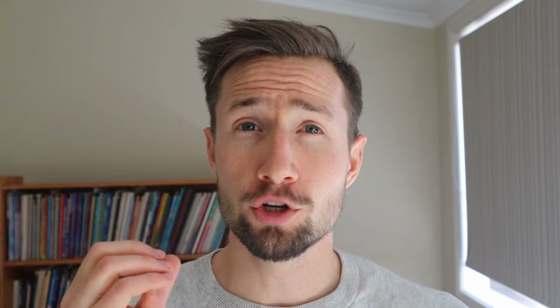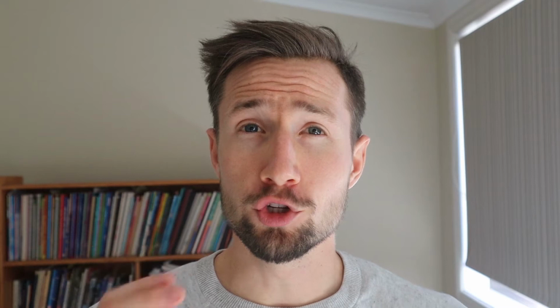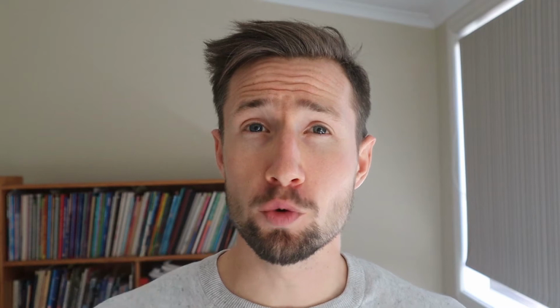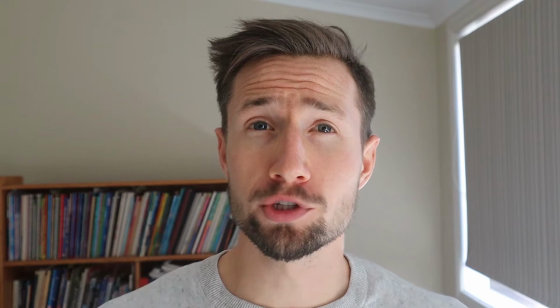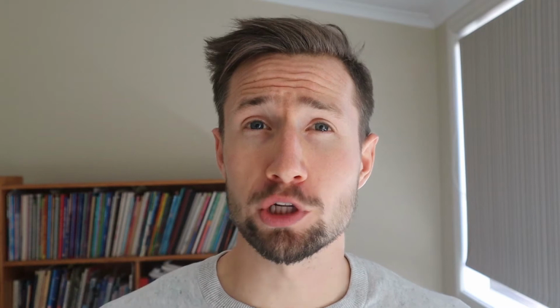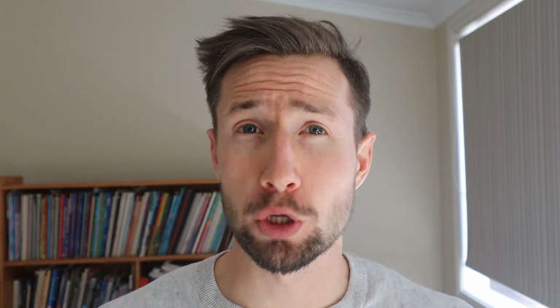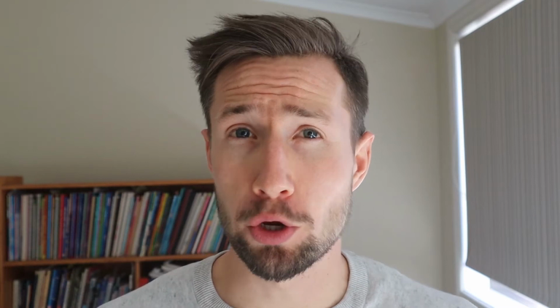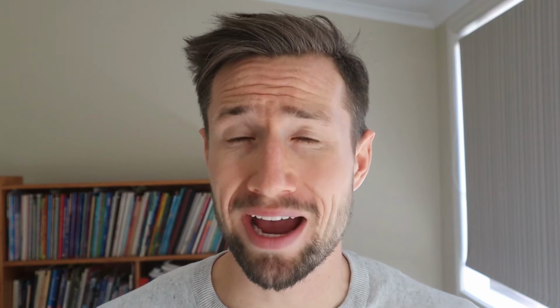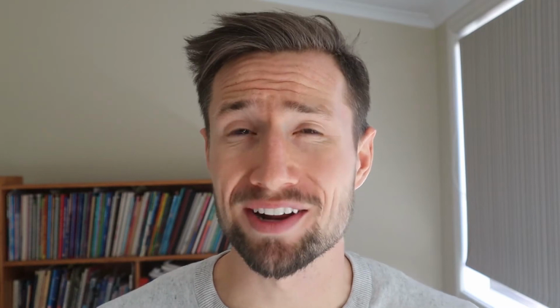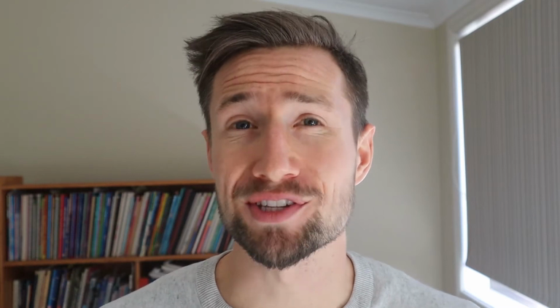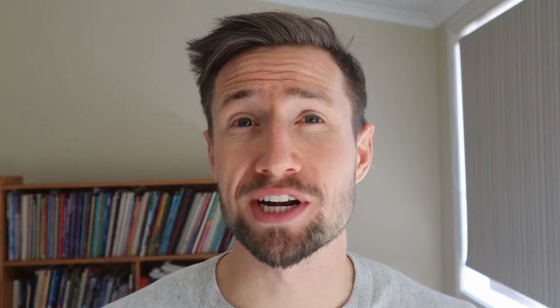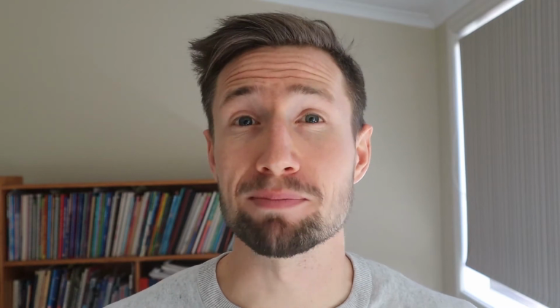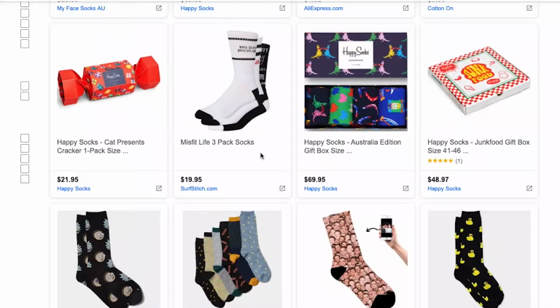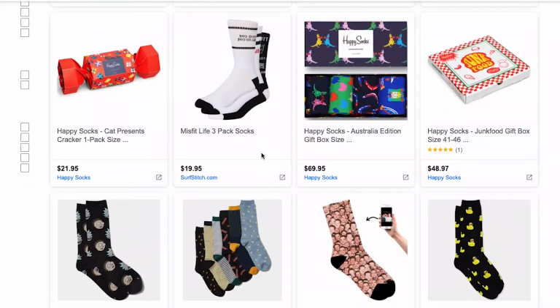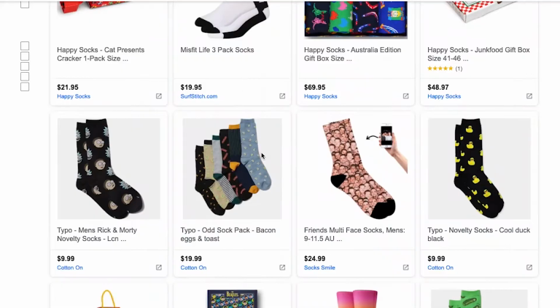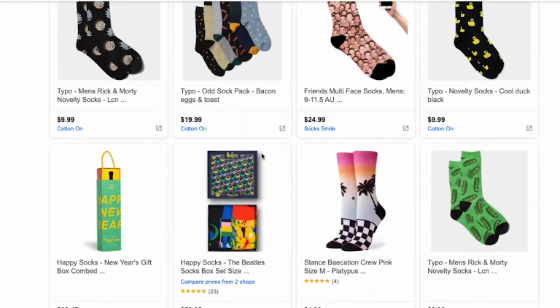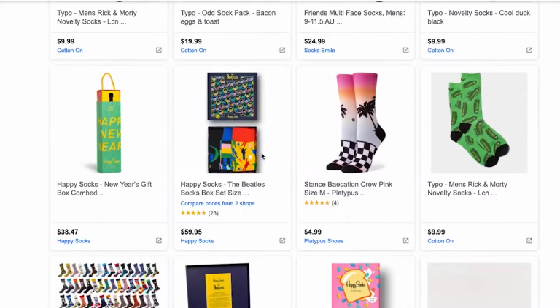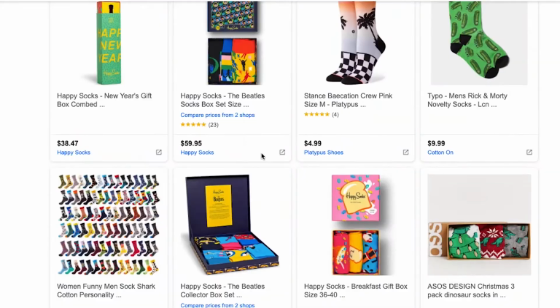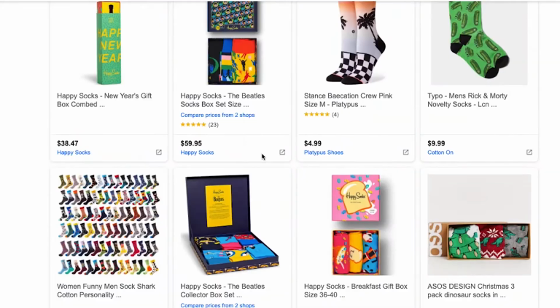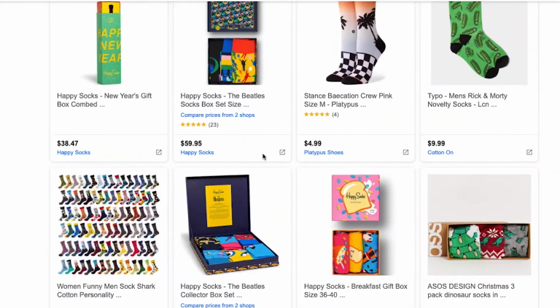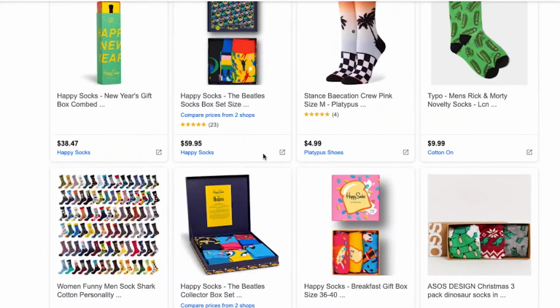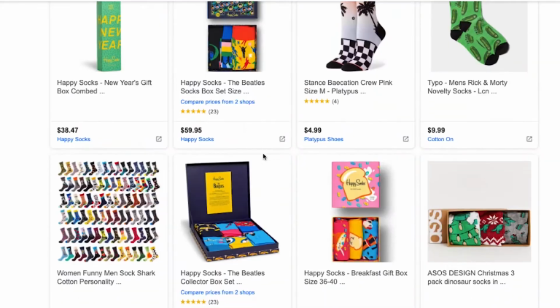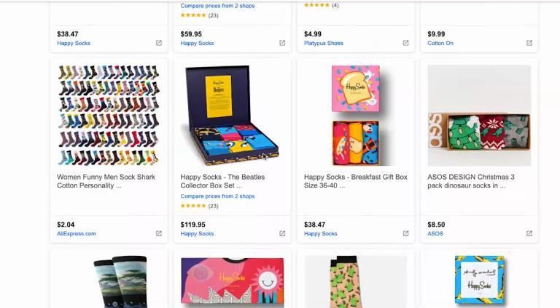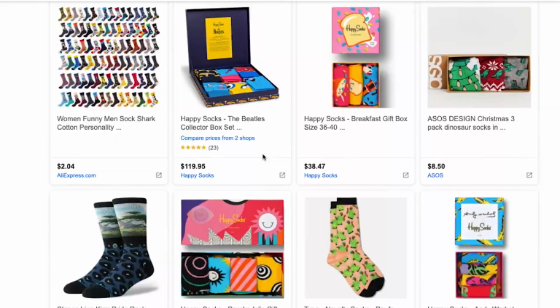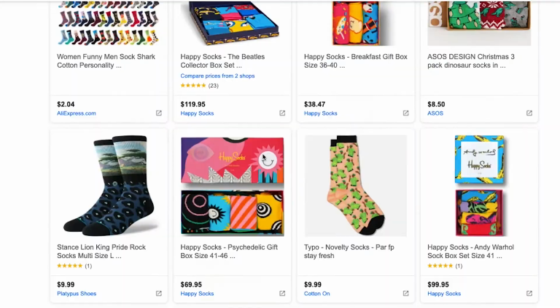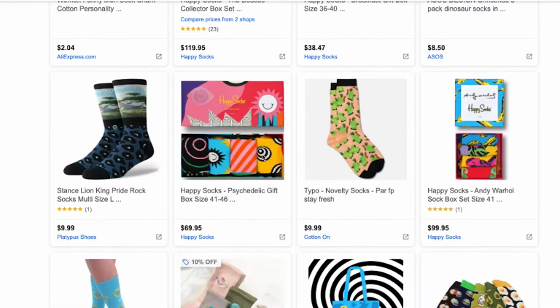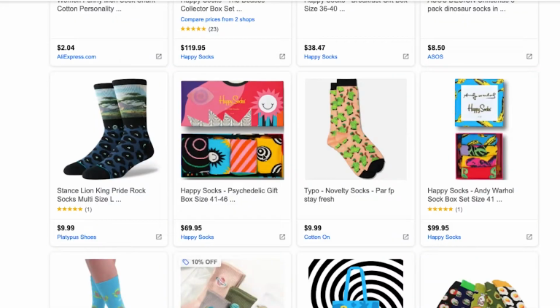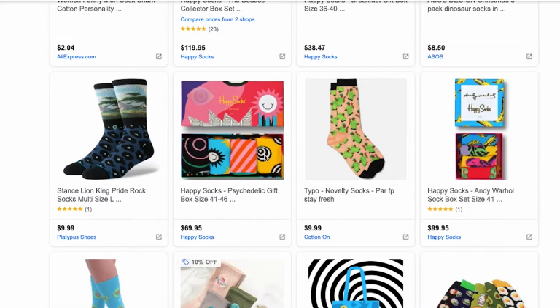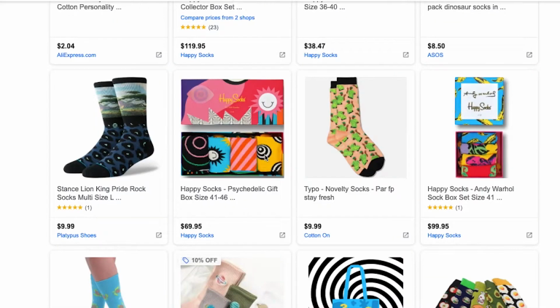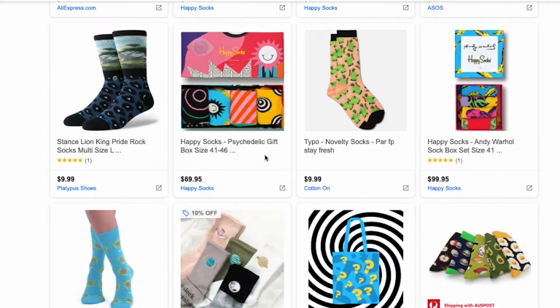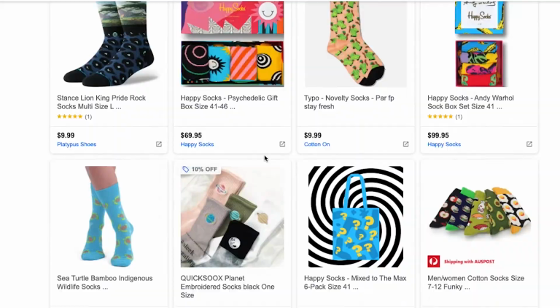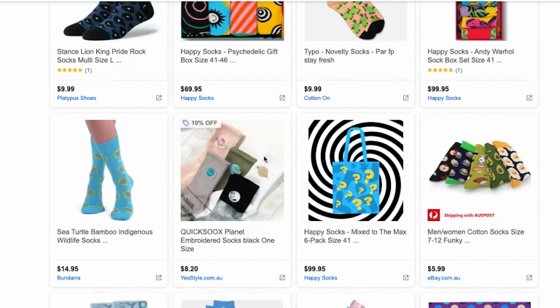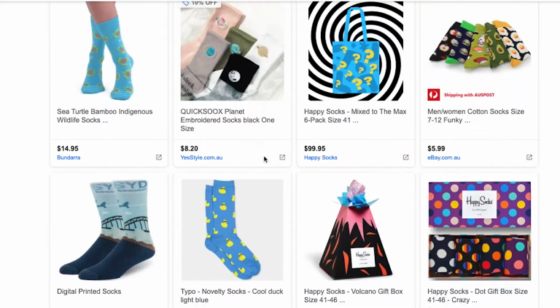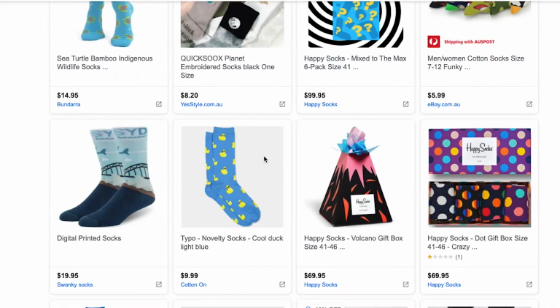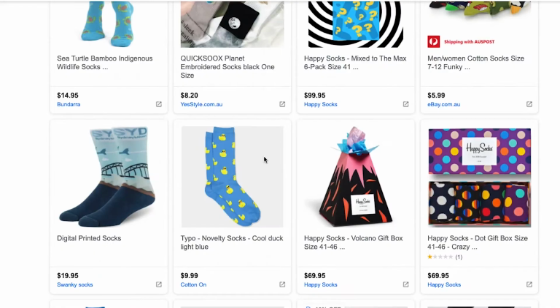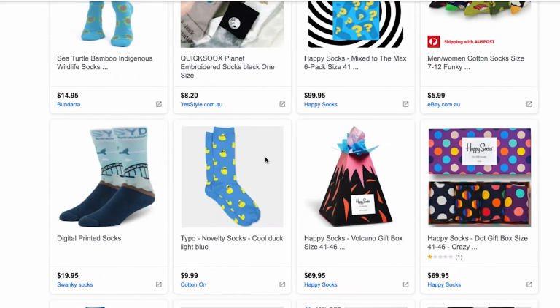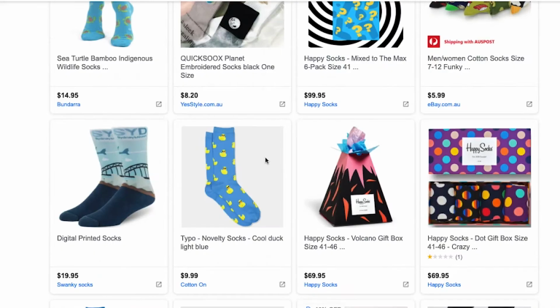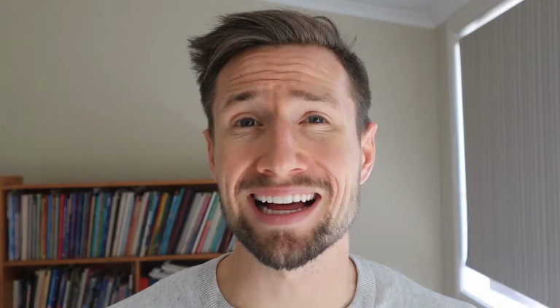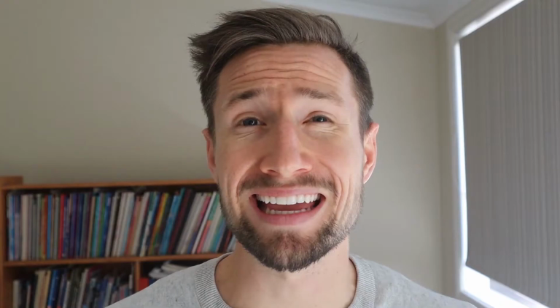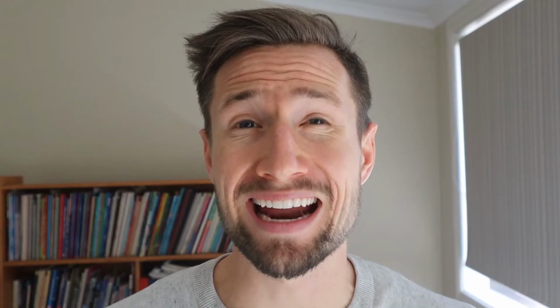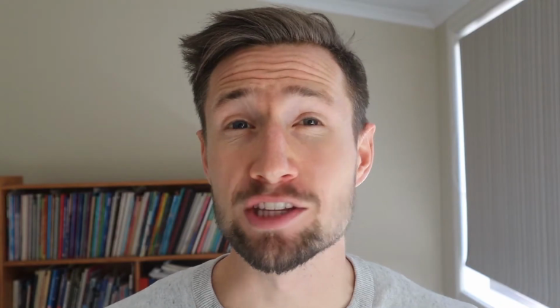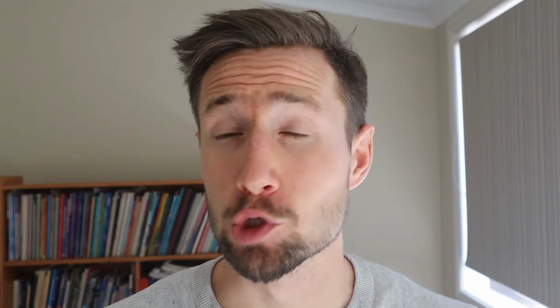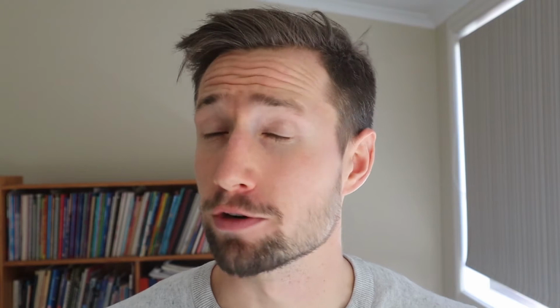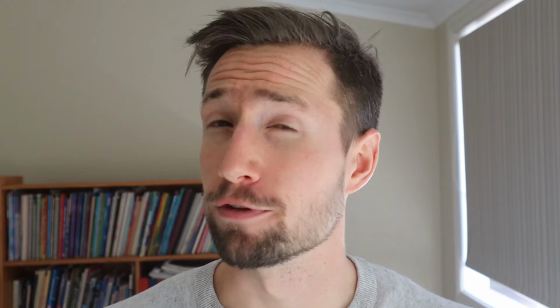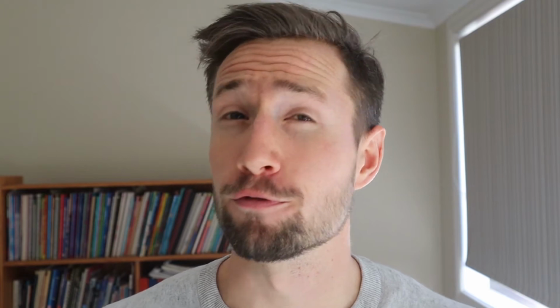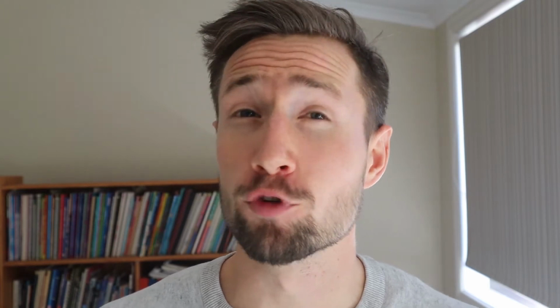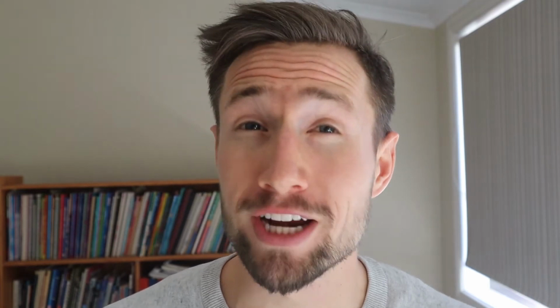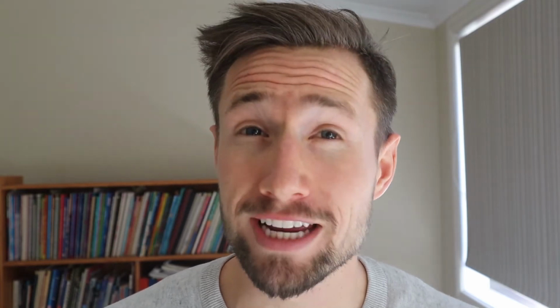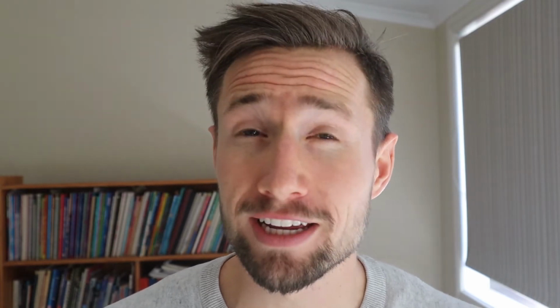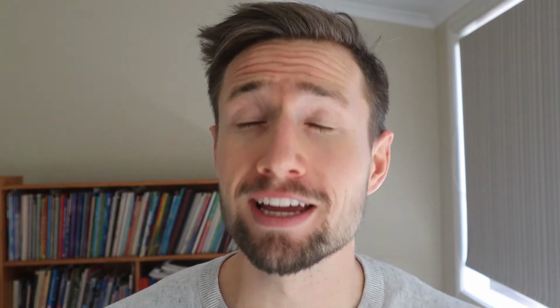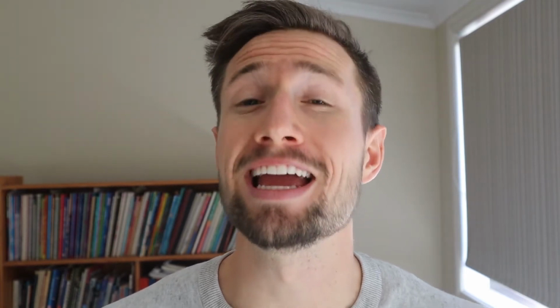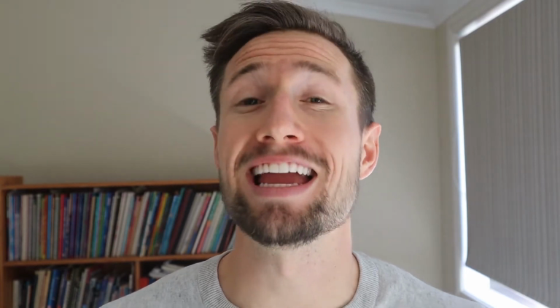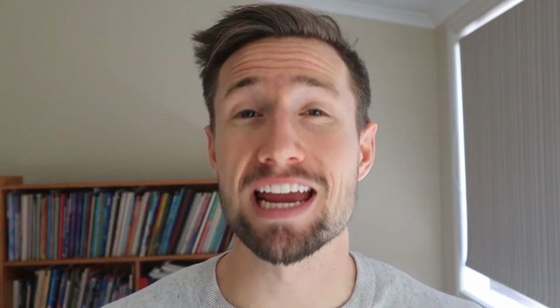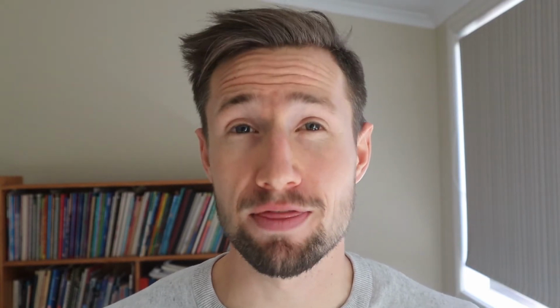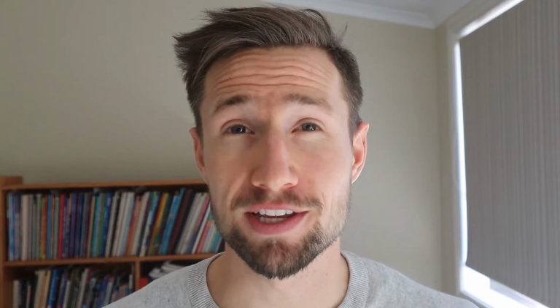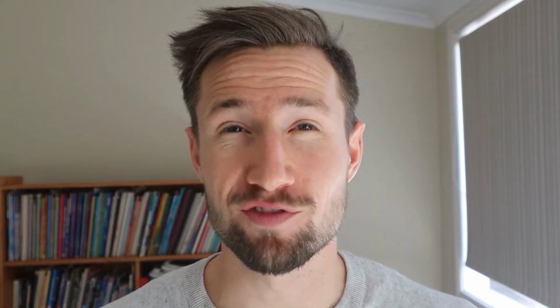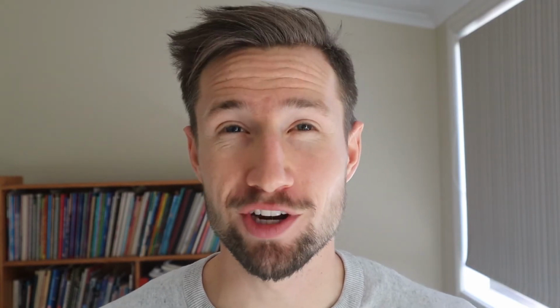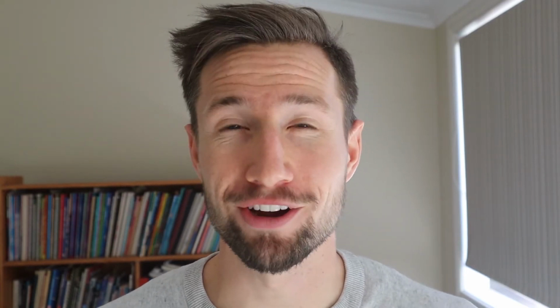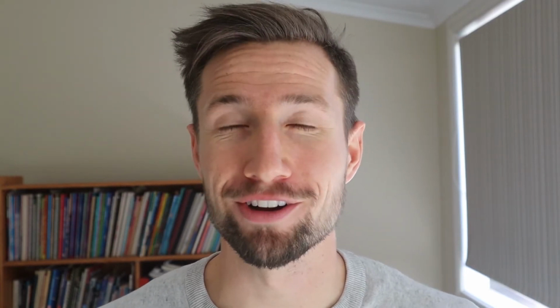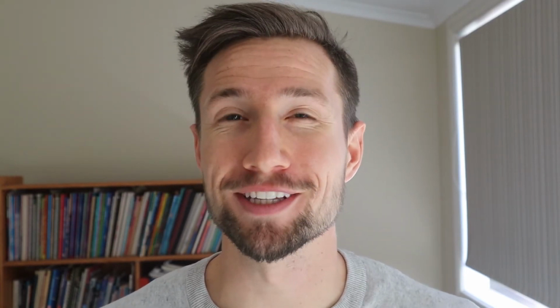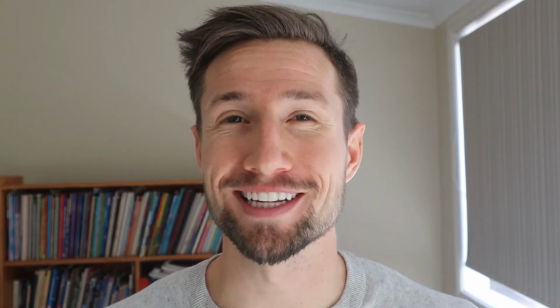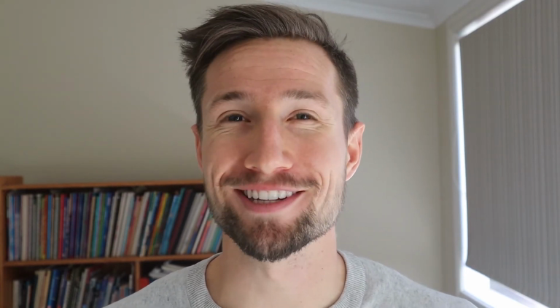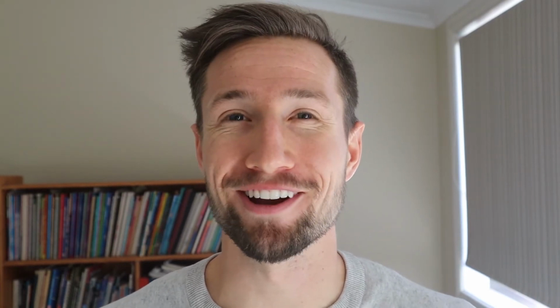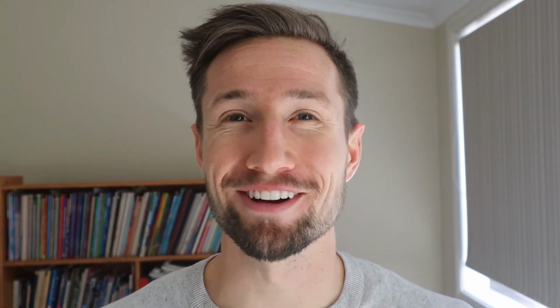Do you want to learn how to set up Google Shopping reviews? I'm gonna show you exactly how to do it for free in this video. Let's go.